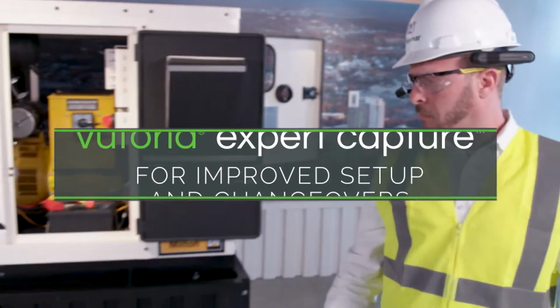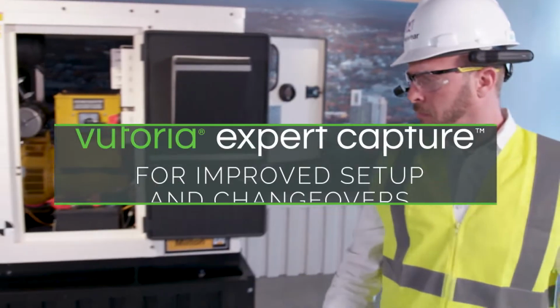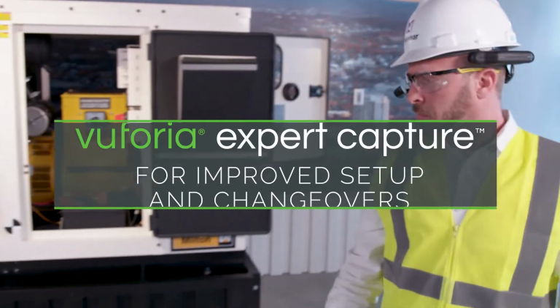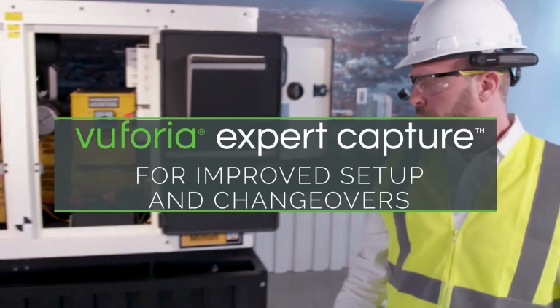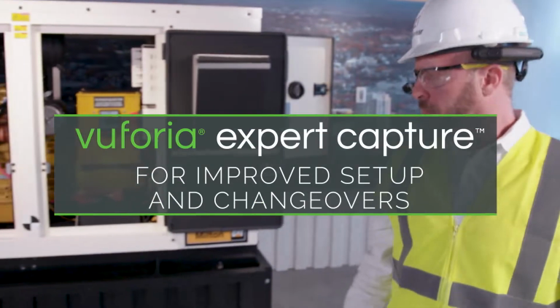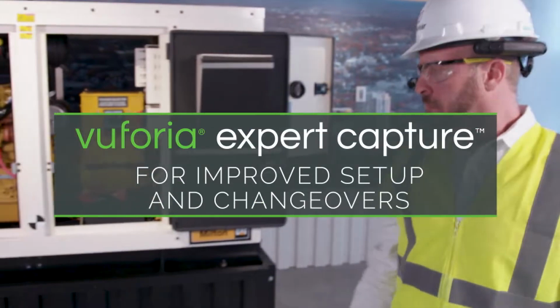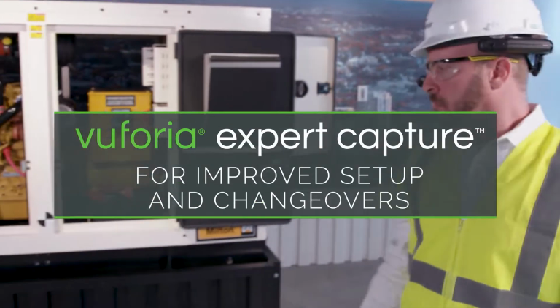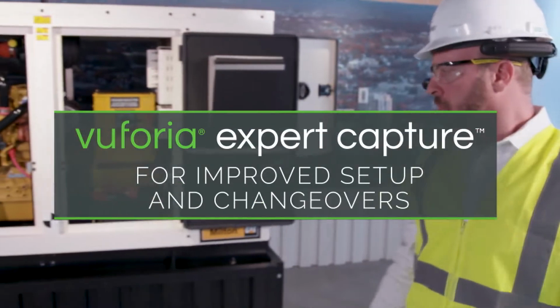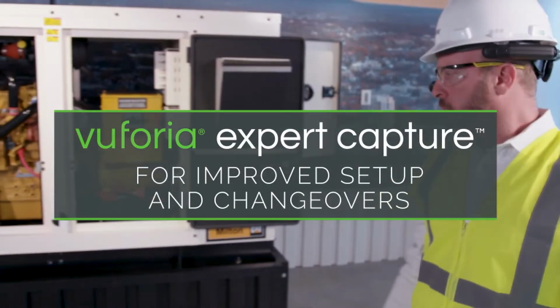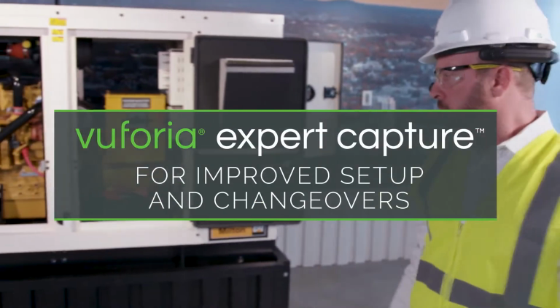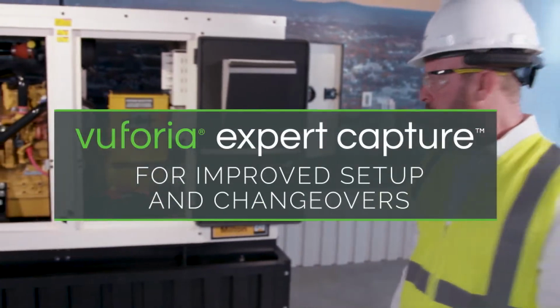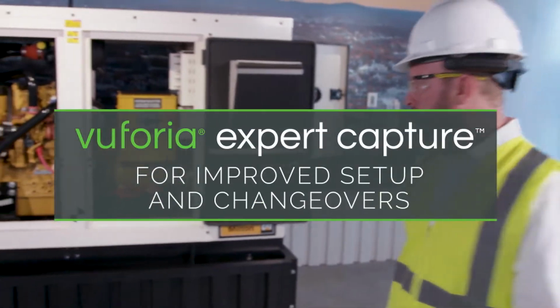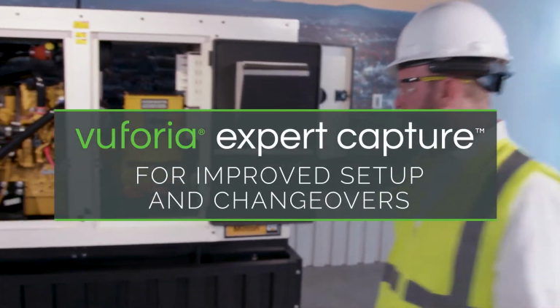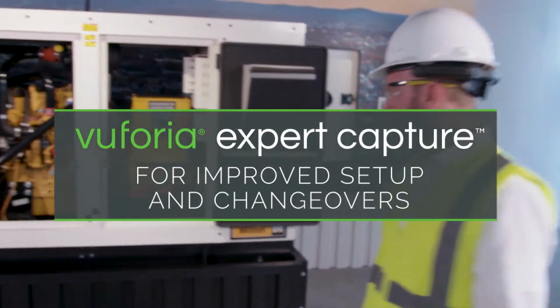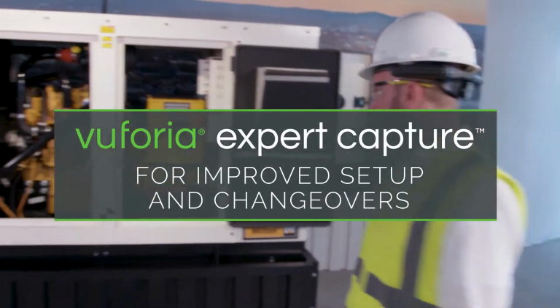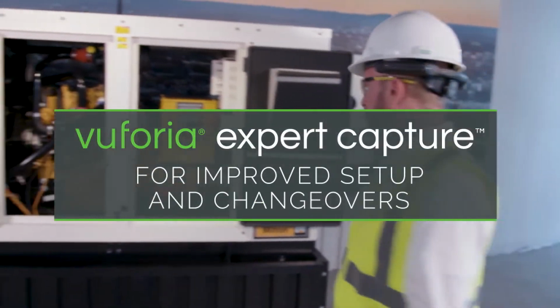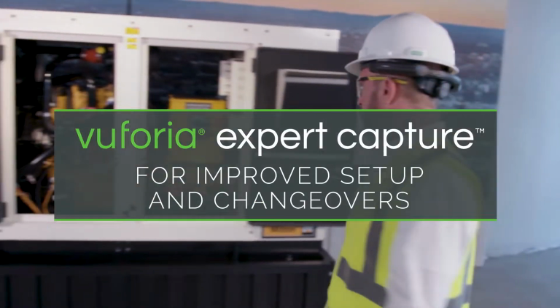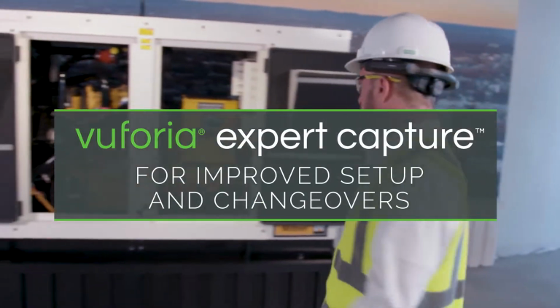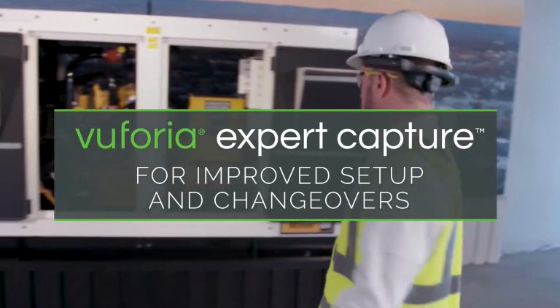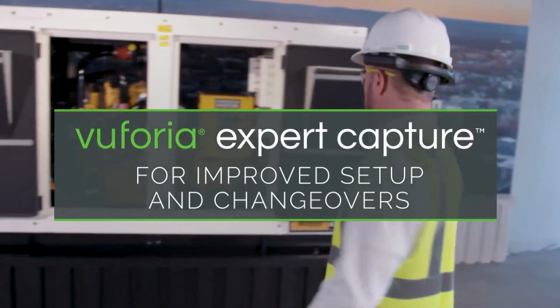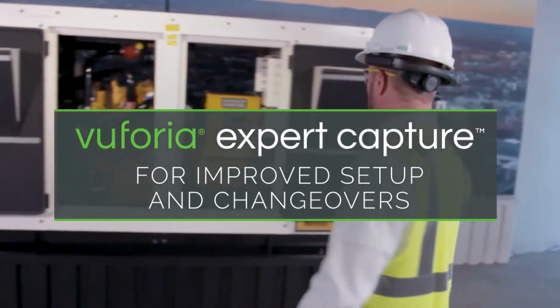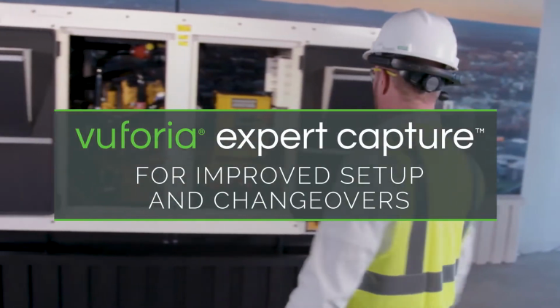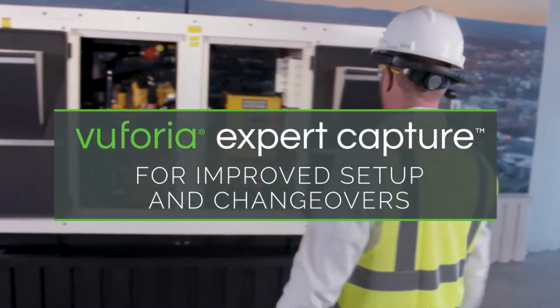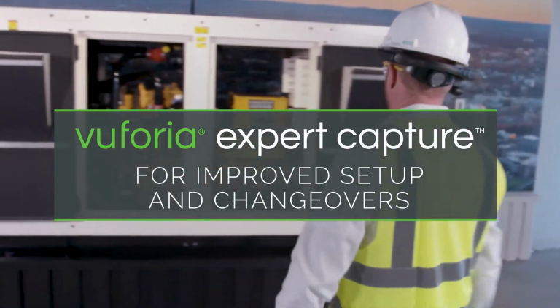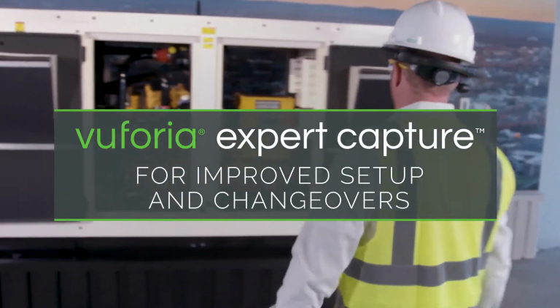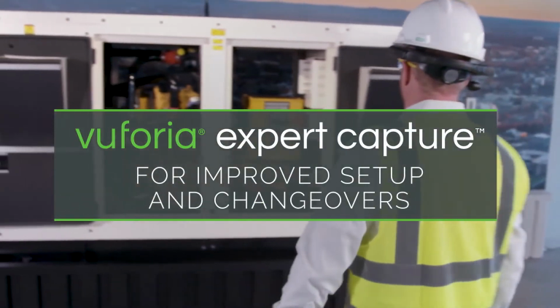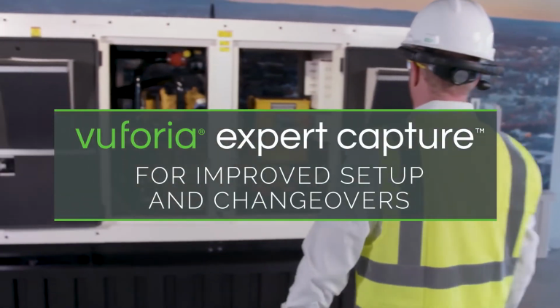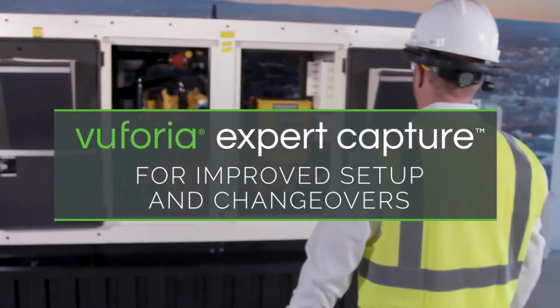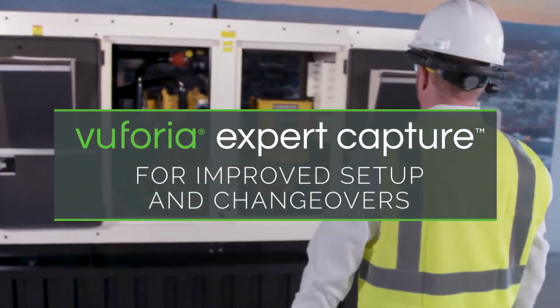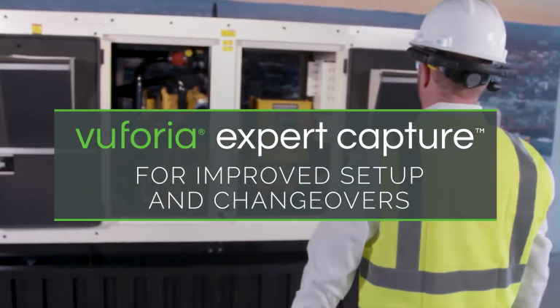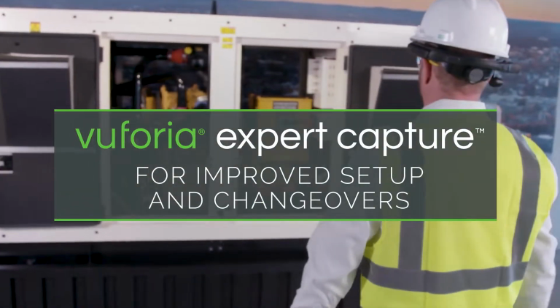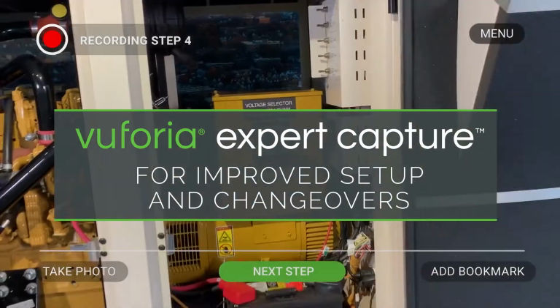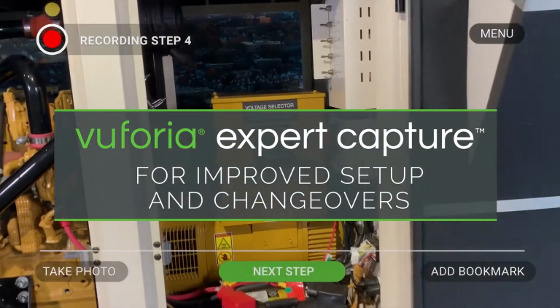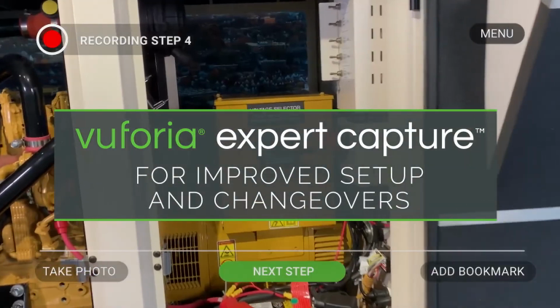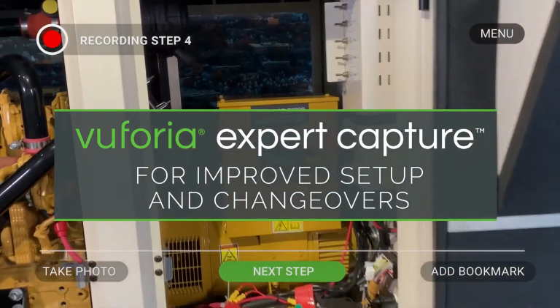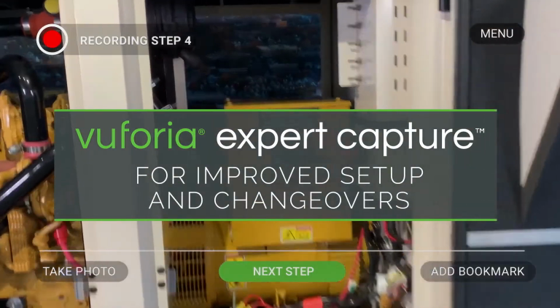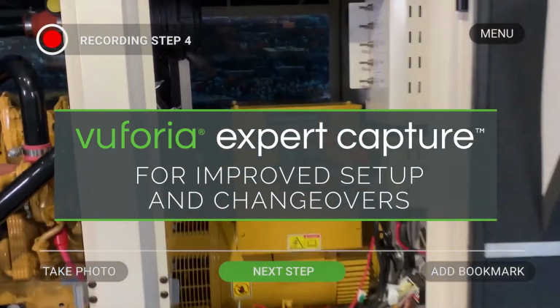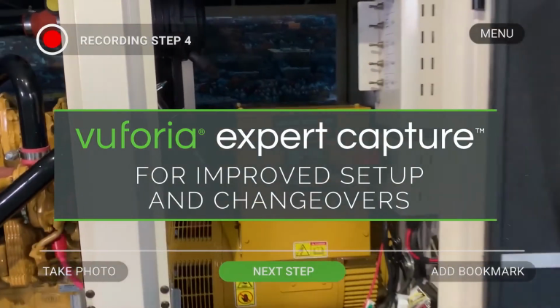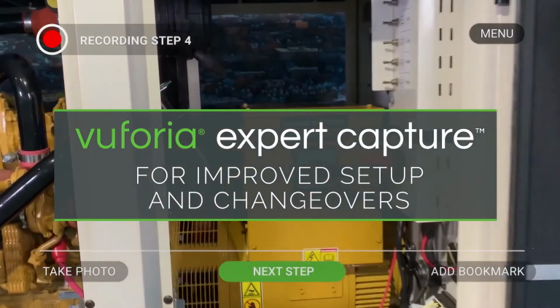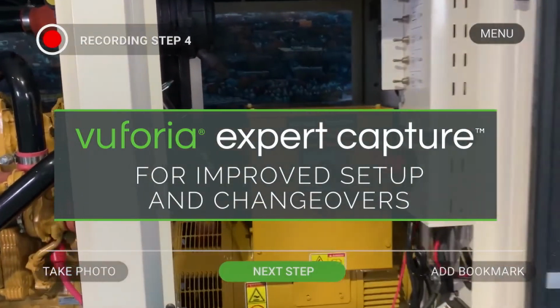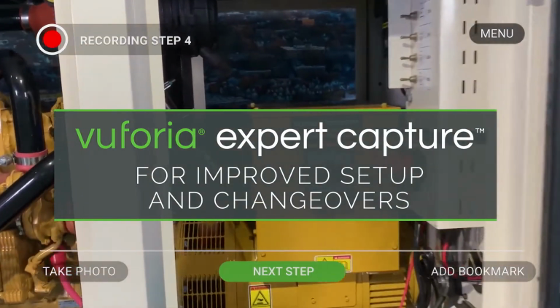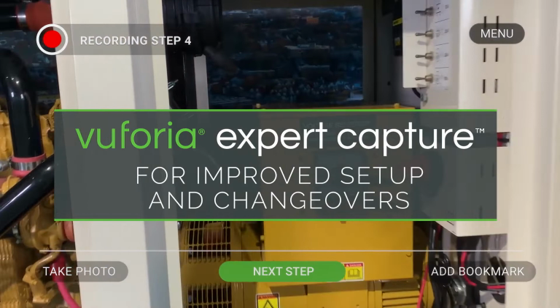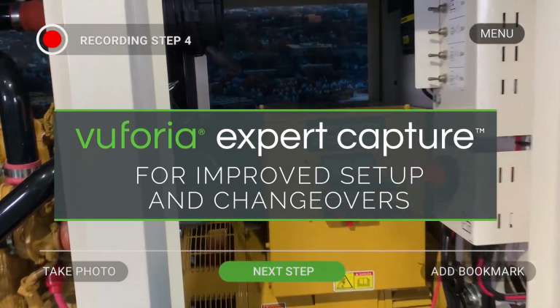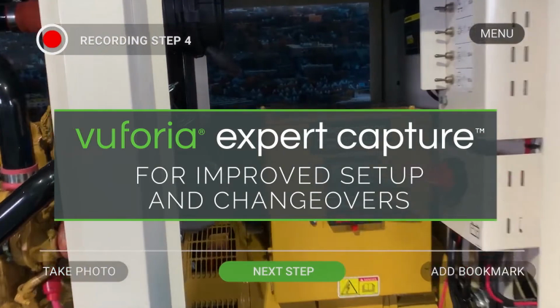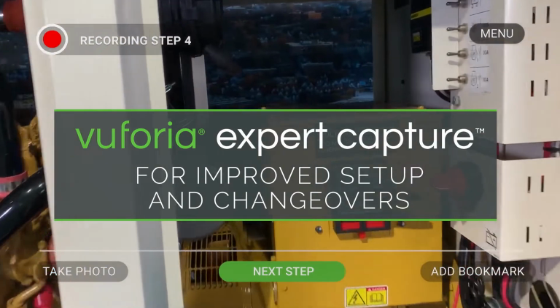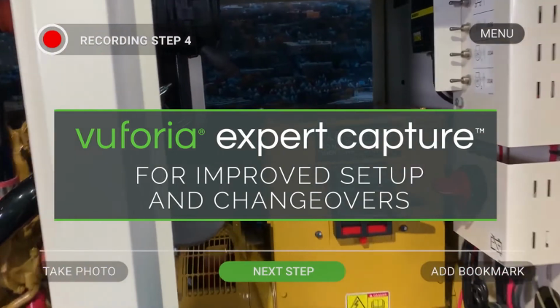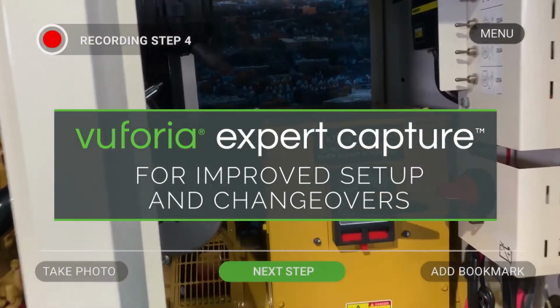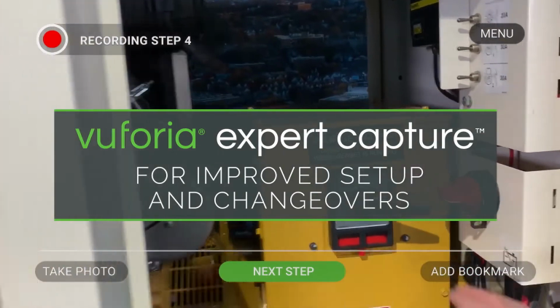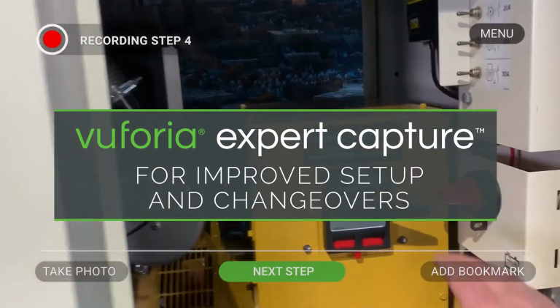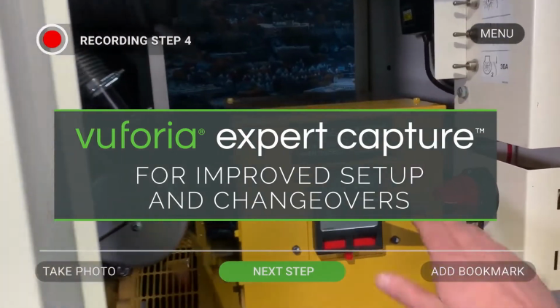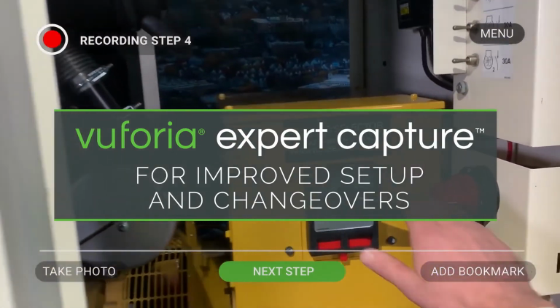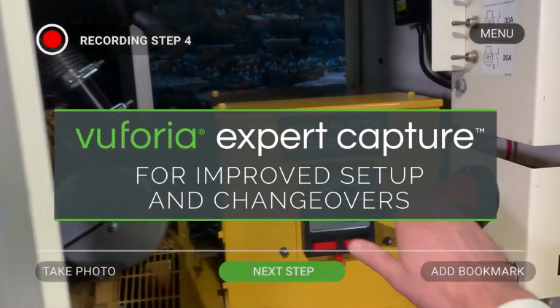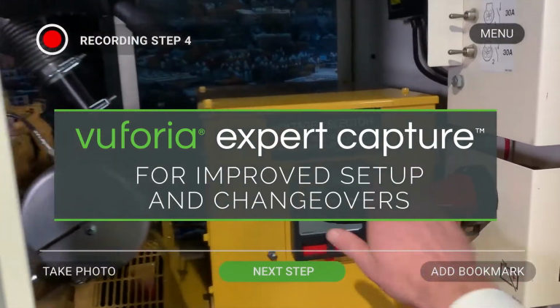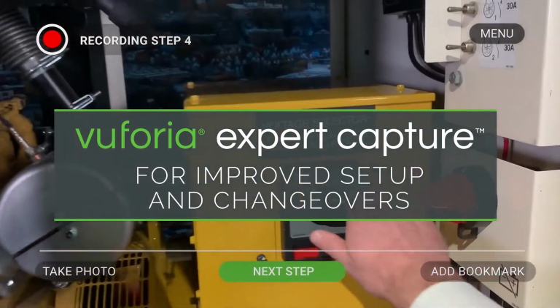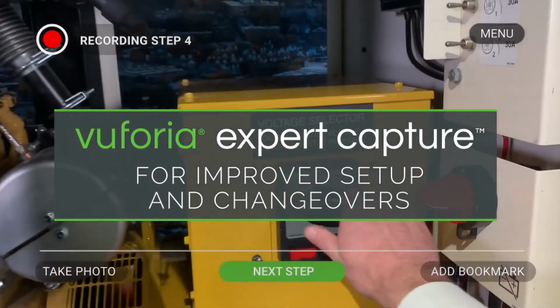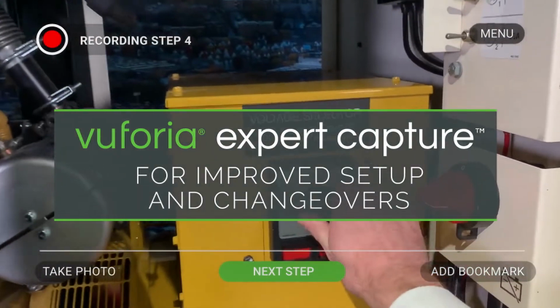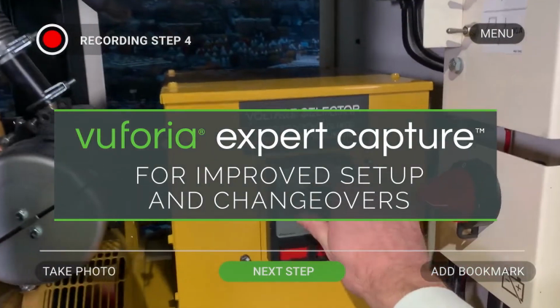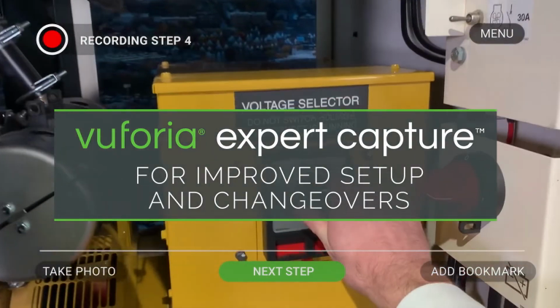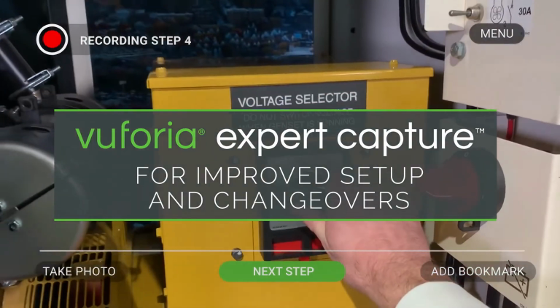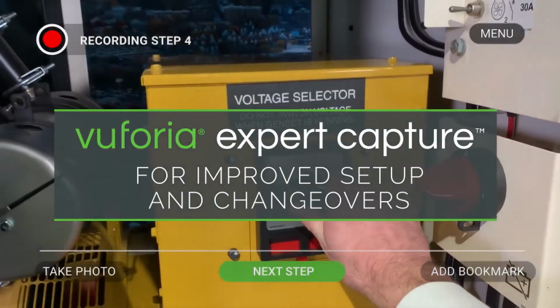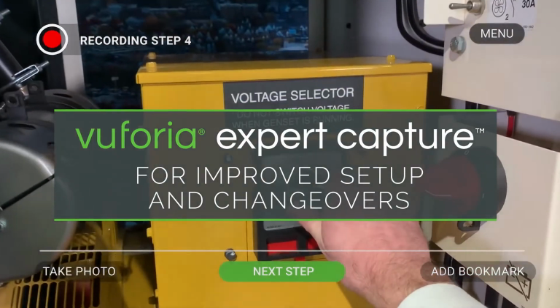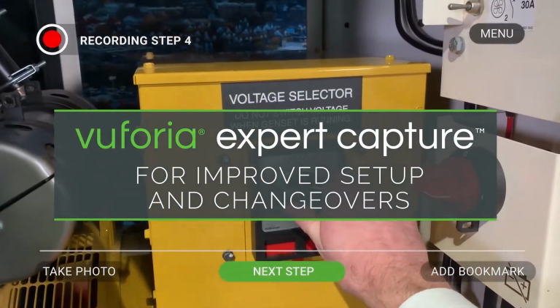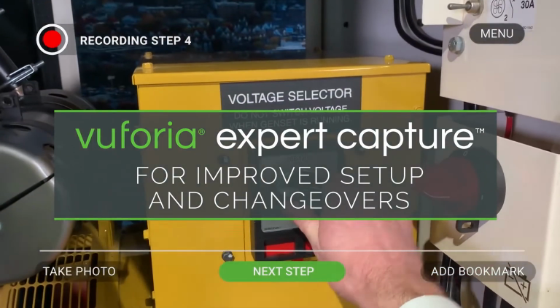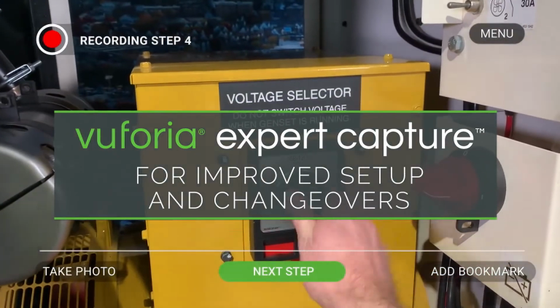Vuforia Expert Capture: AR-guided work instructions based on captured expertise for improved setup and changeovers.